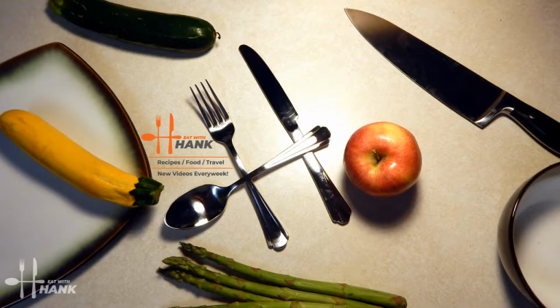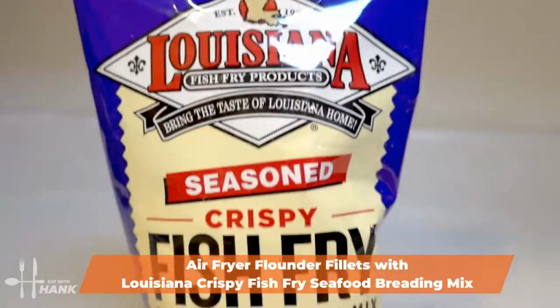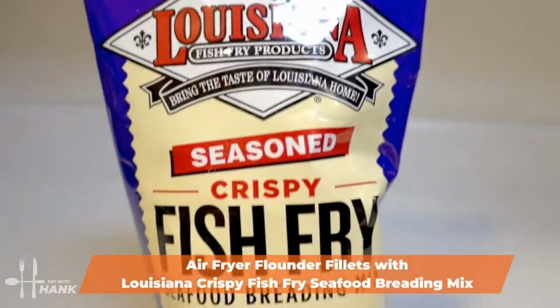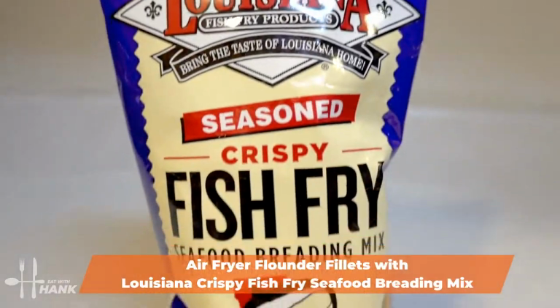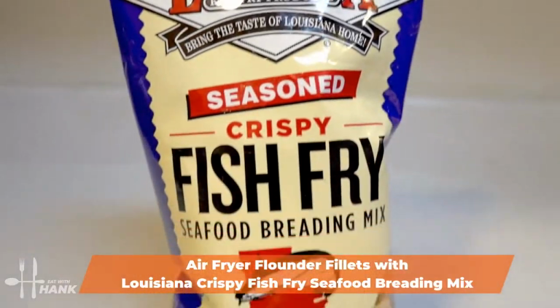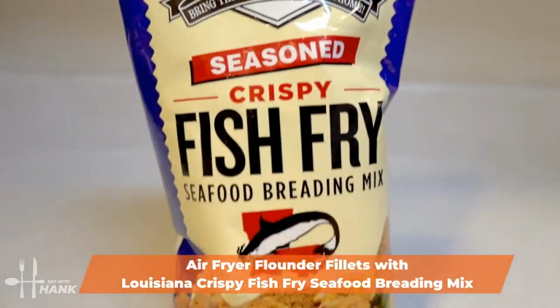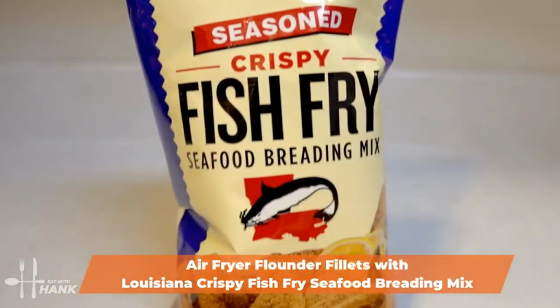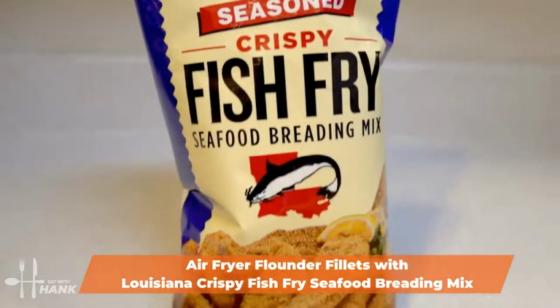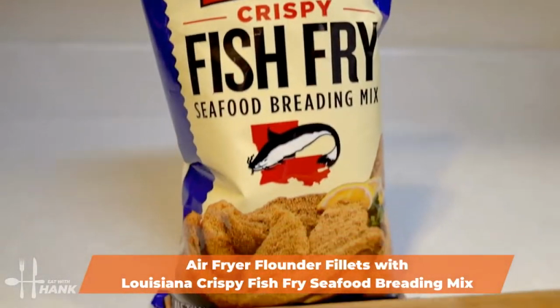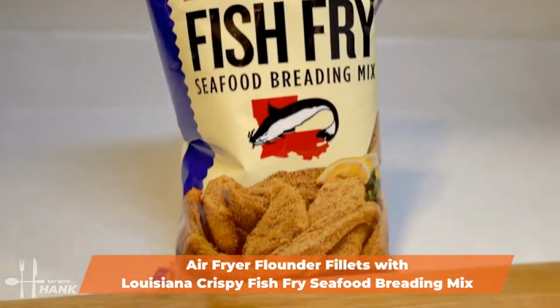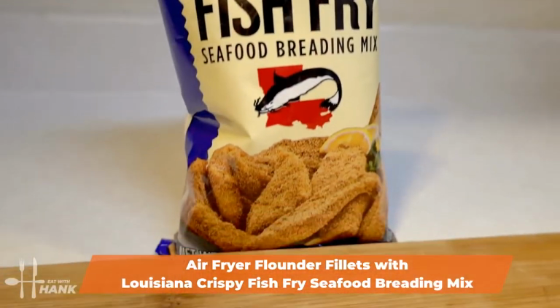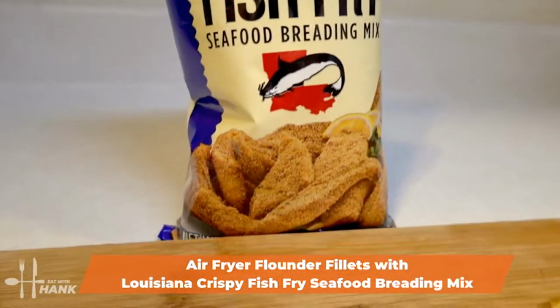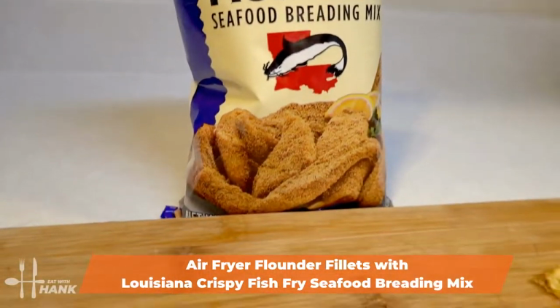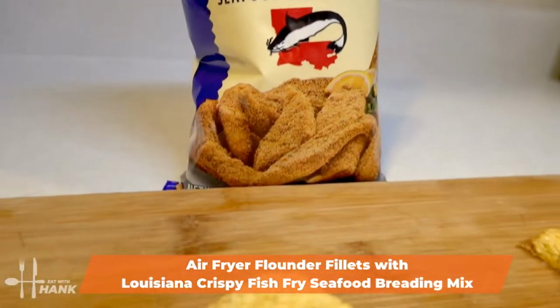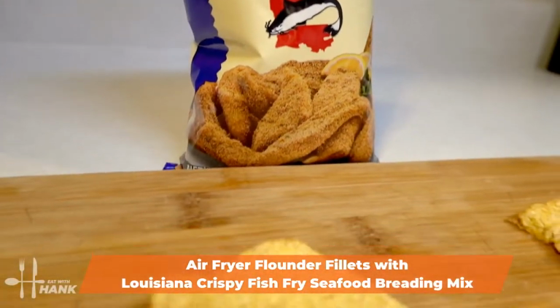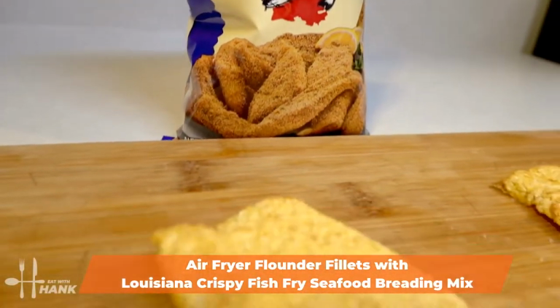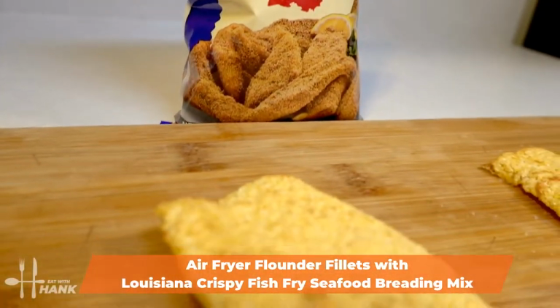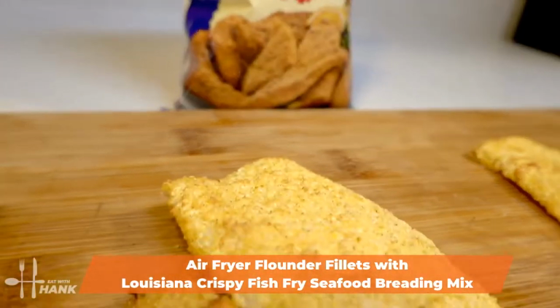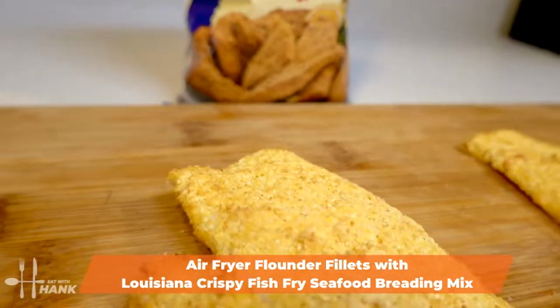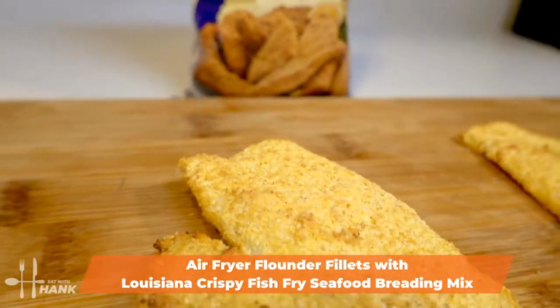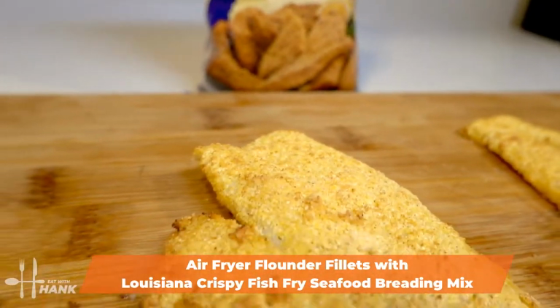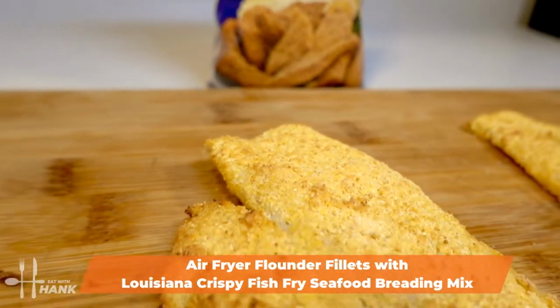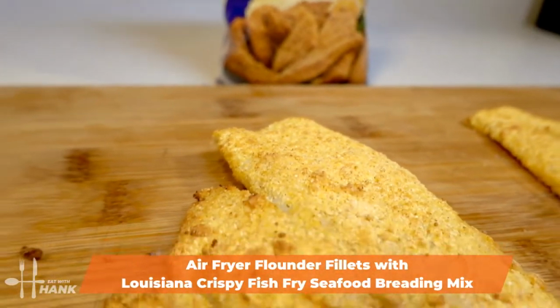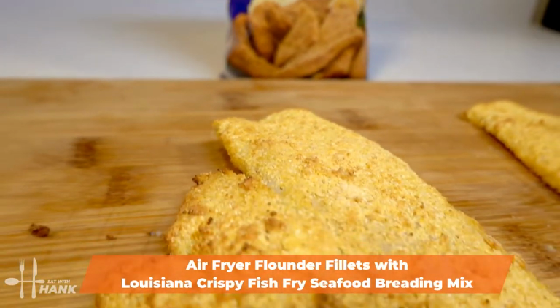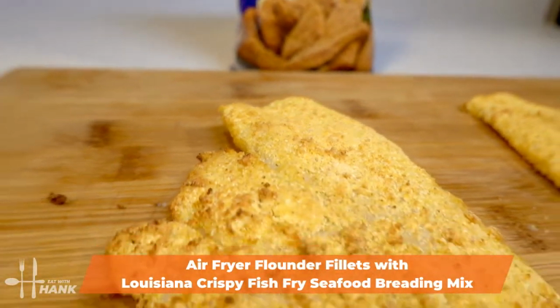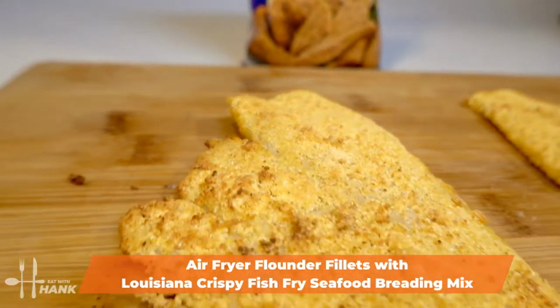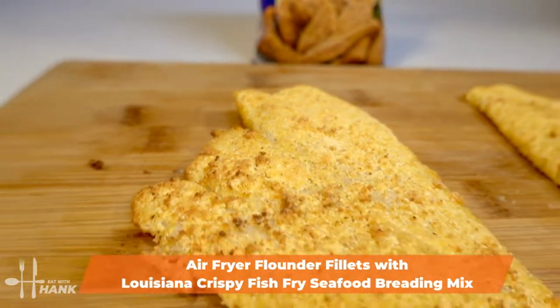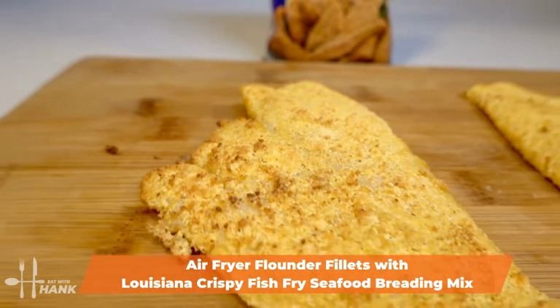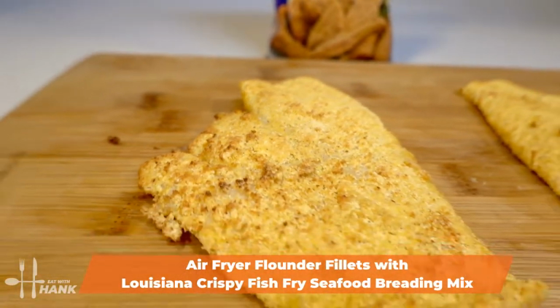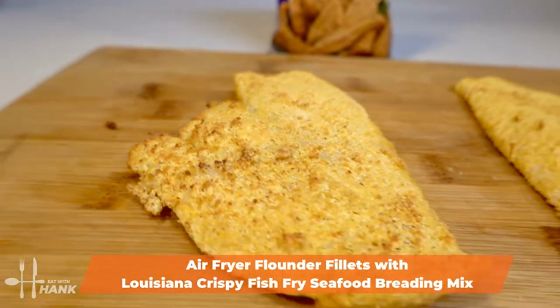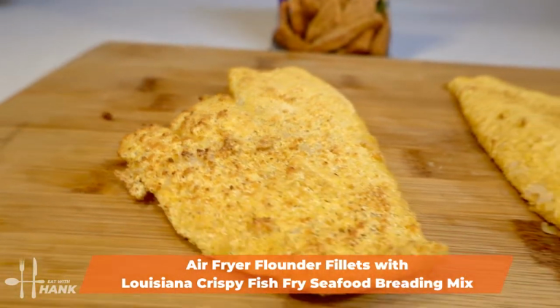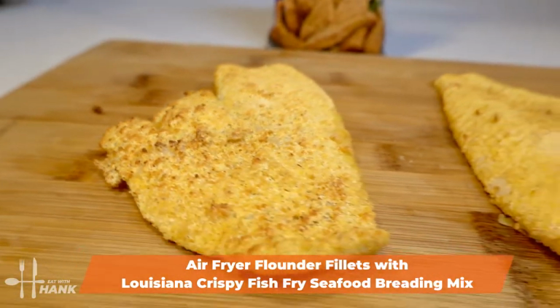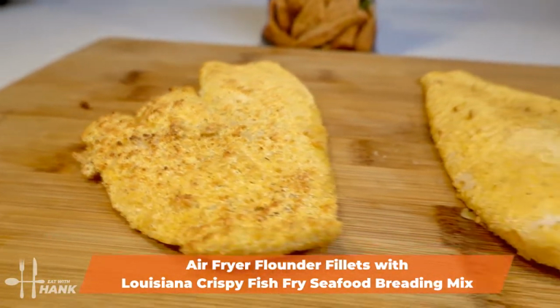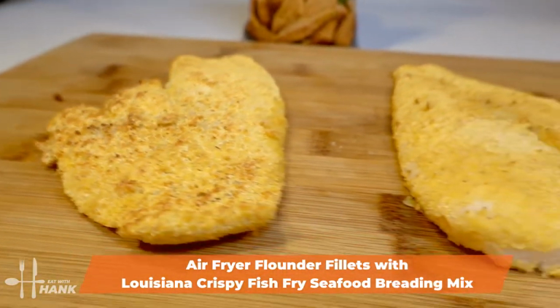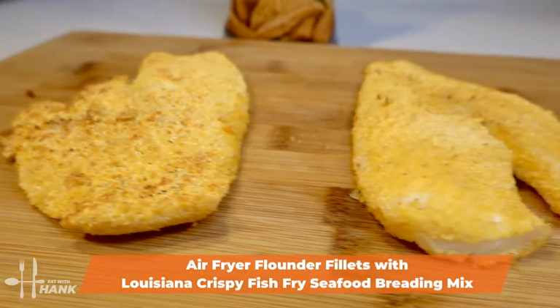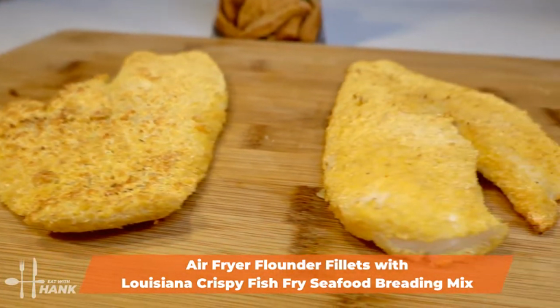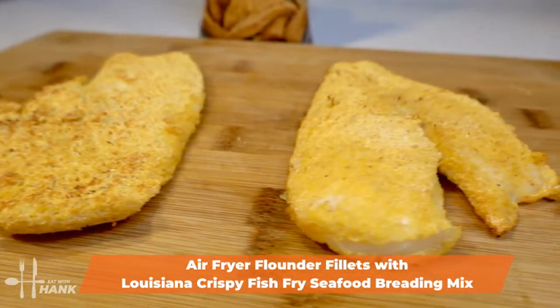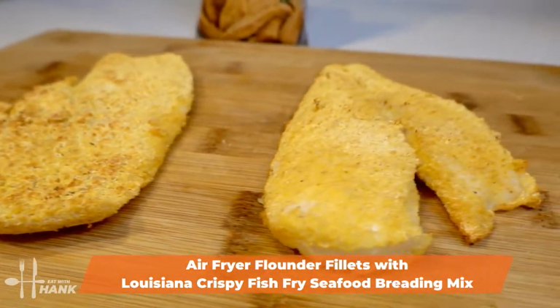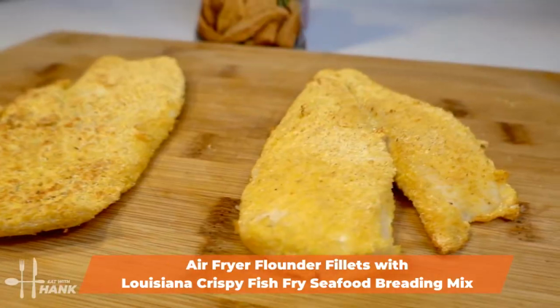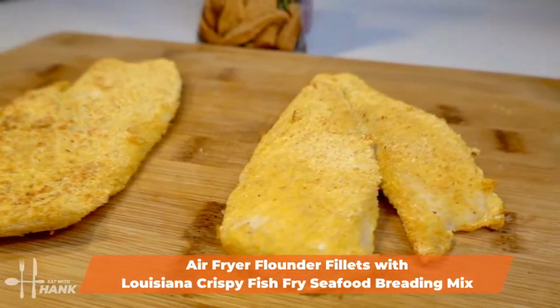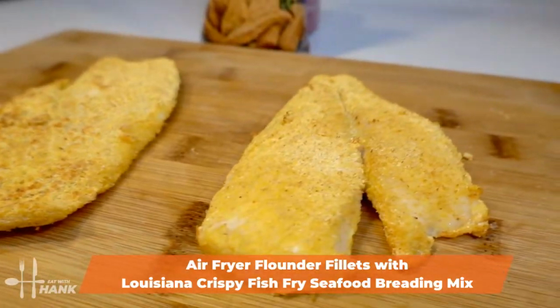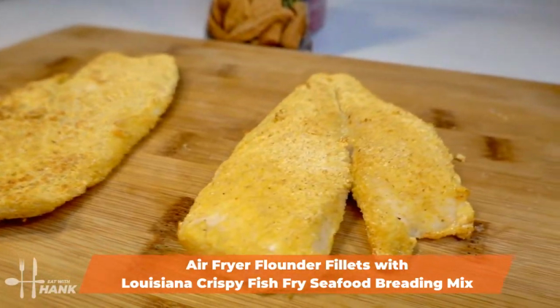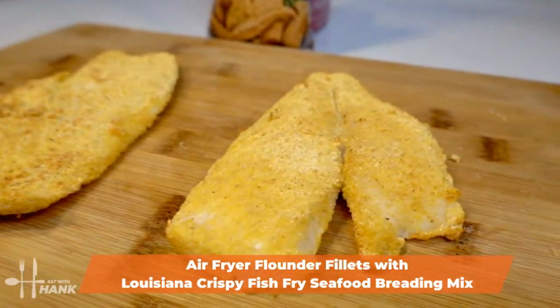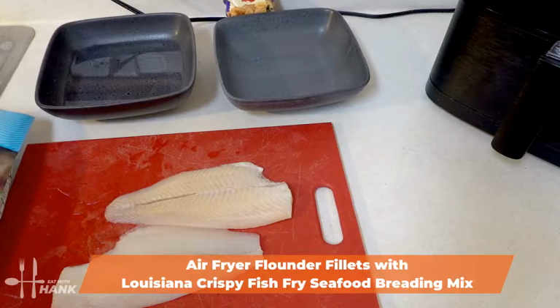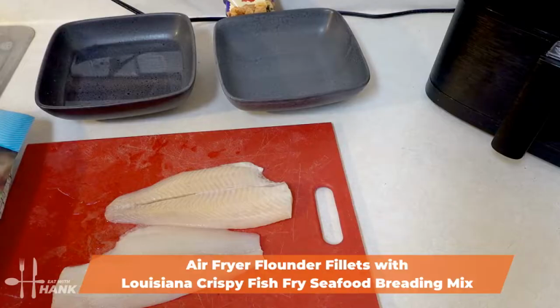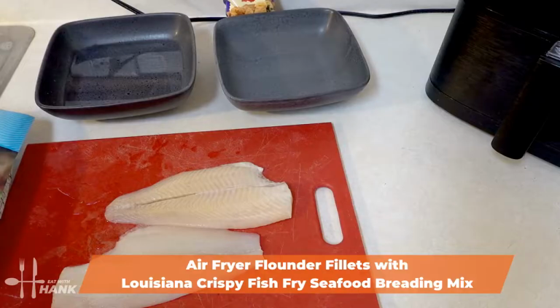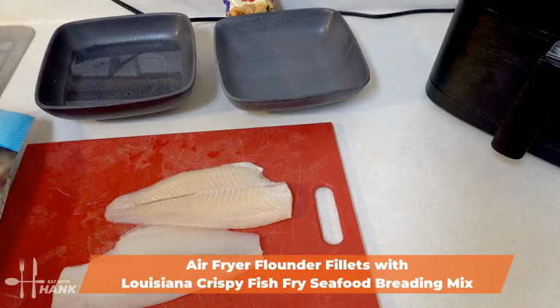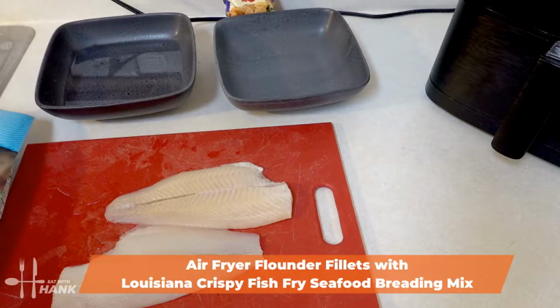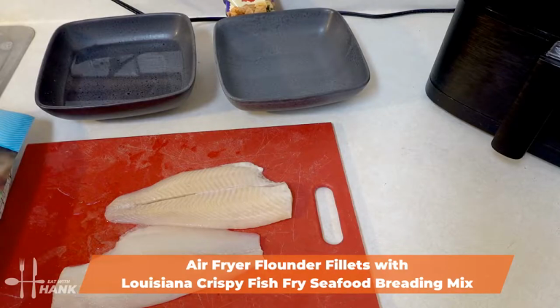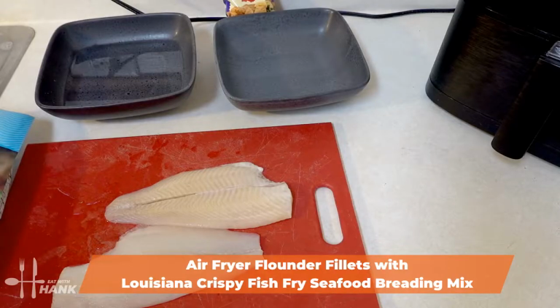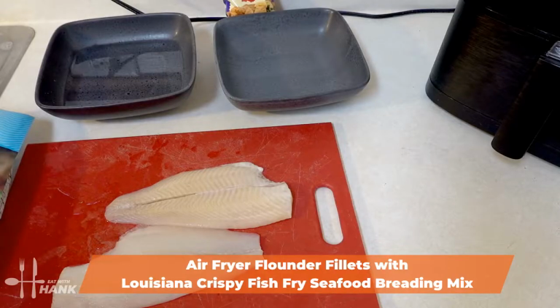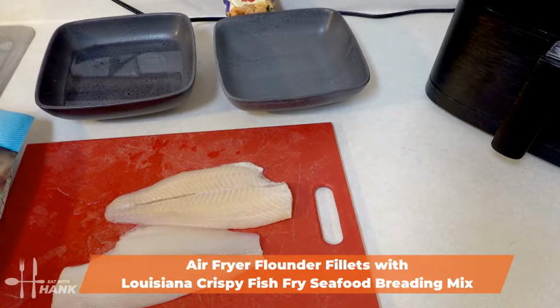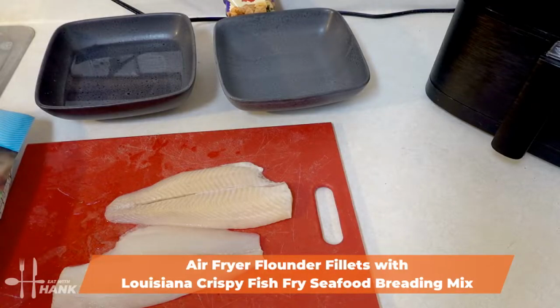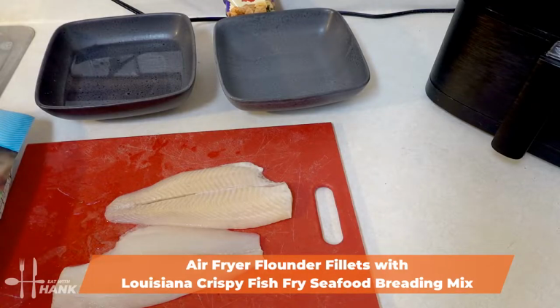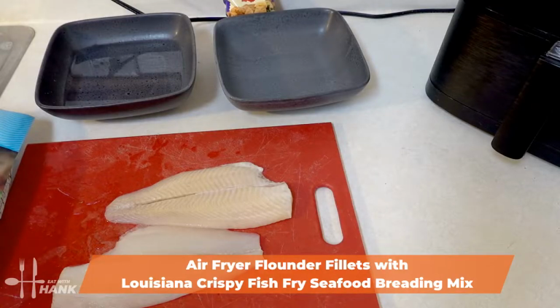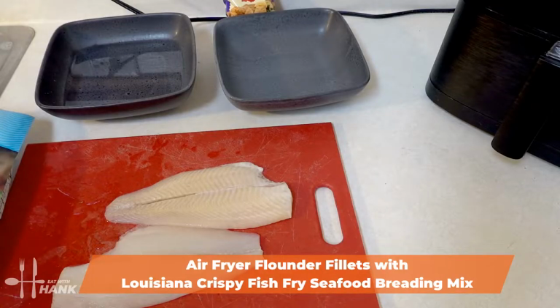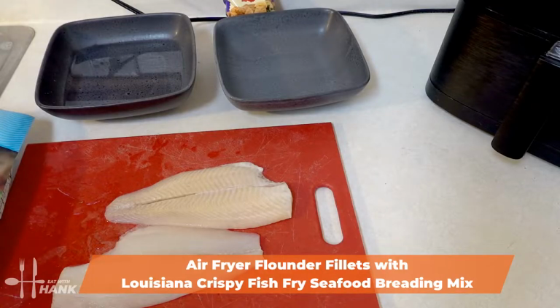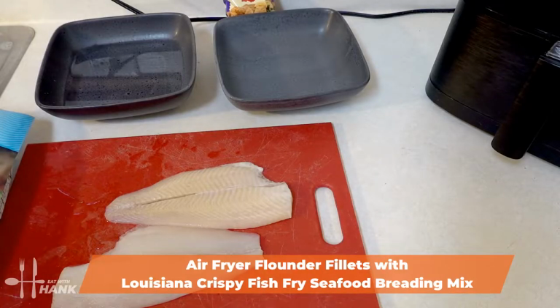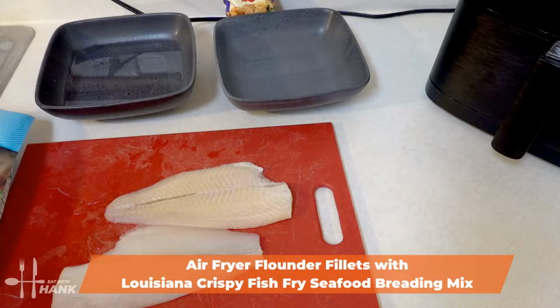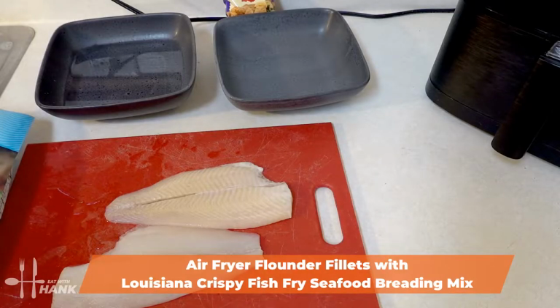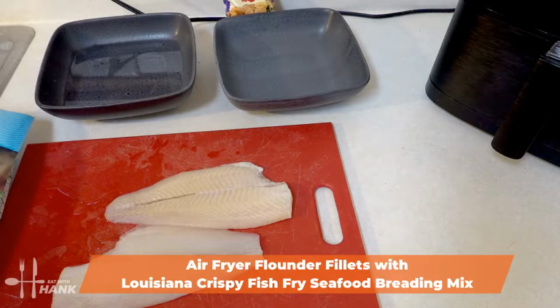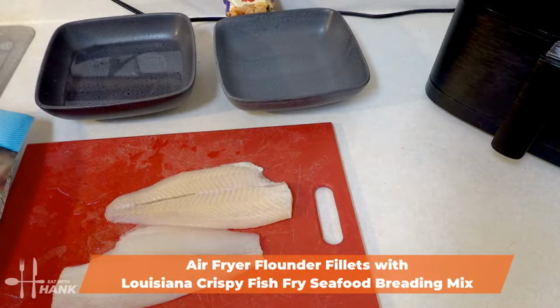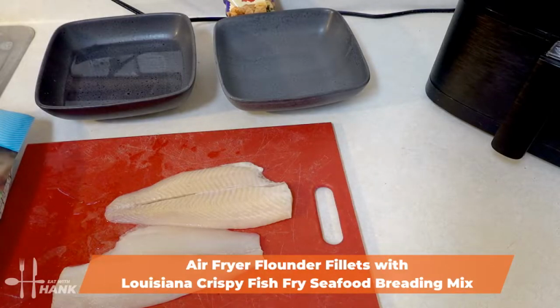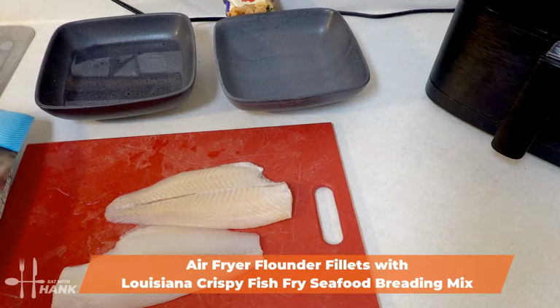Hey buddy, today in this video we'll be making air fryer flounder fillets with Louisiana crispy fish fry seafood breading mix. Let's begin.